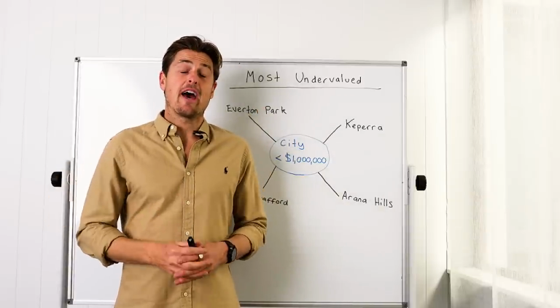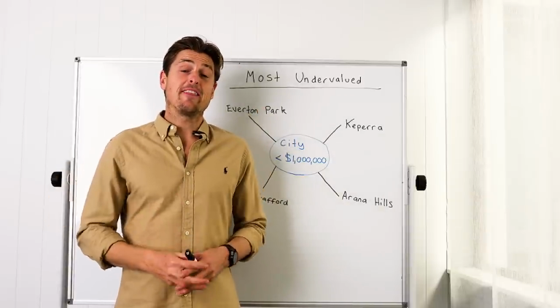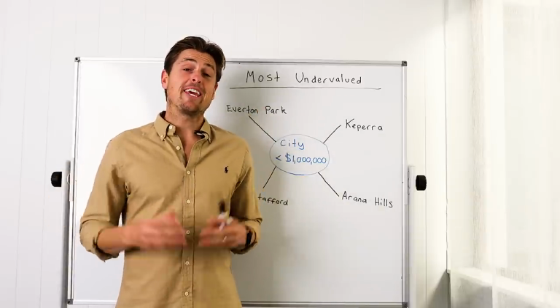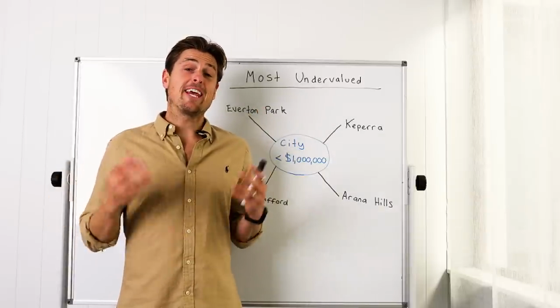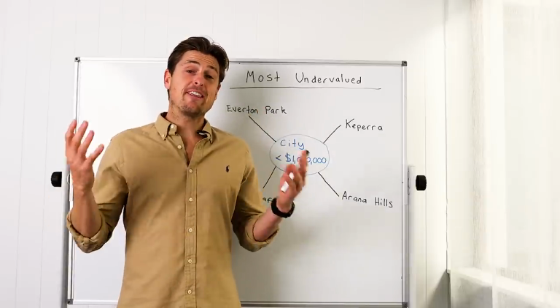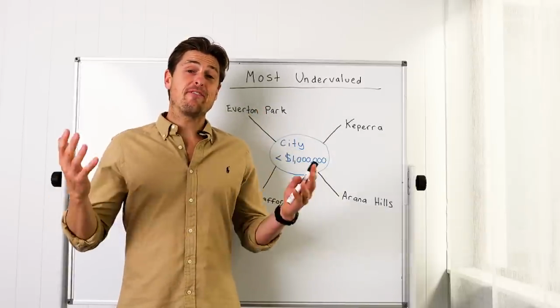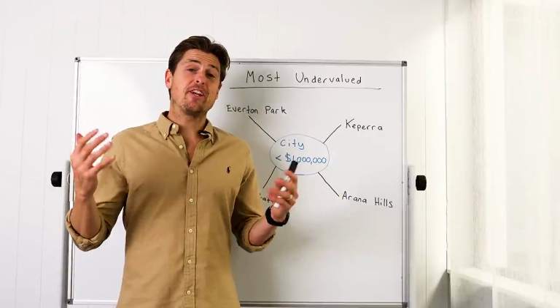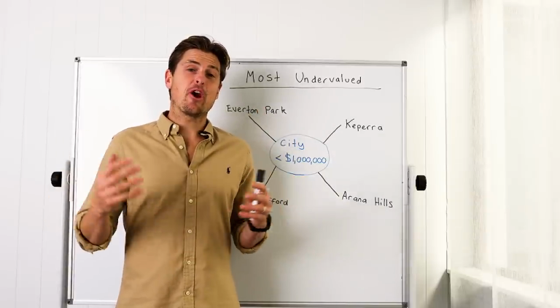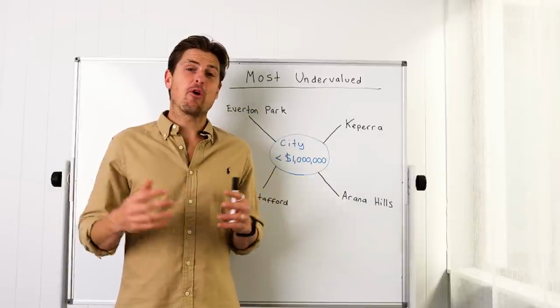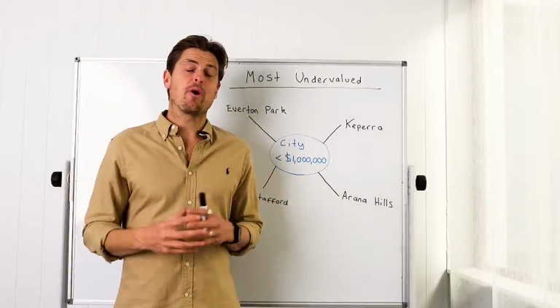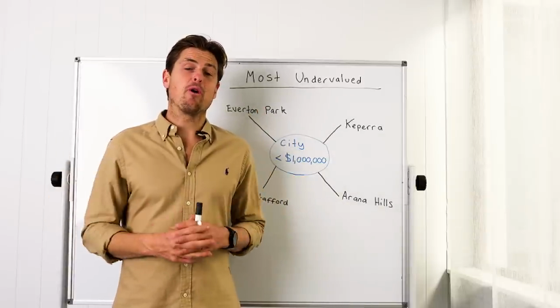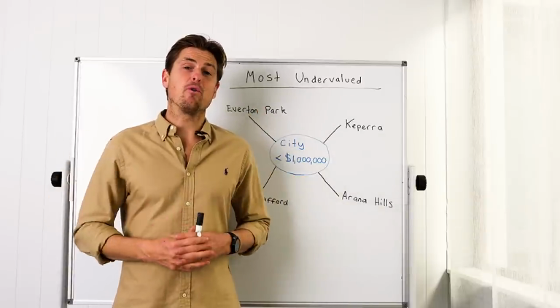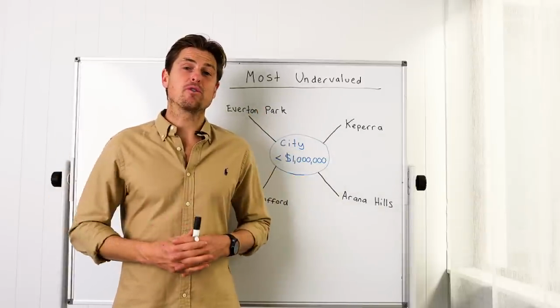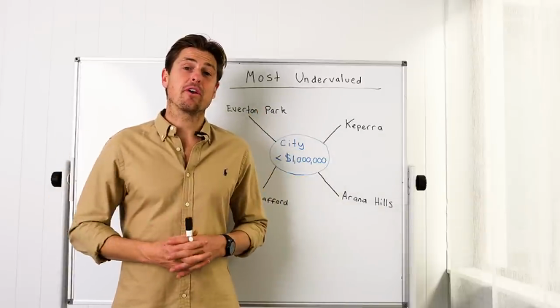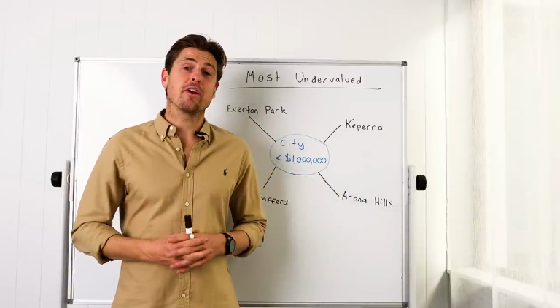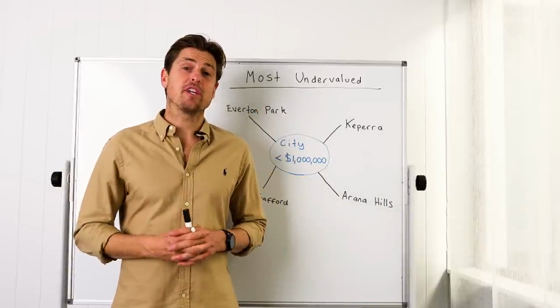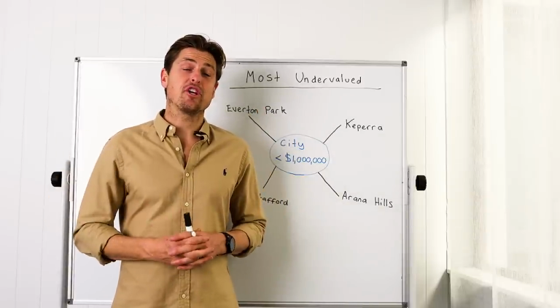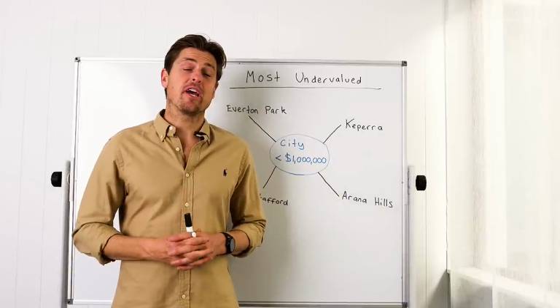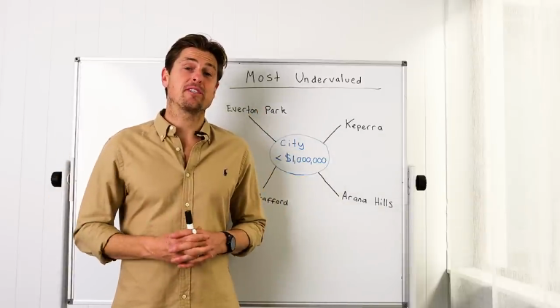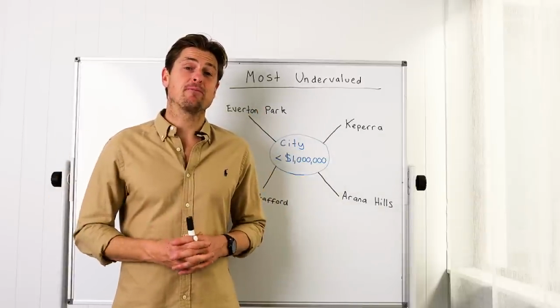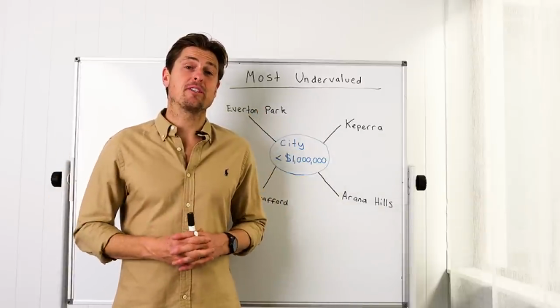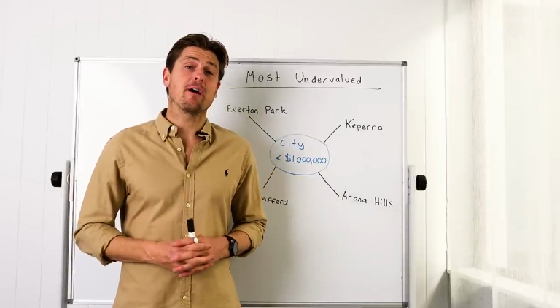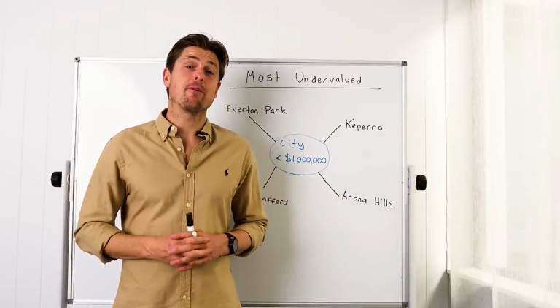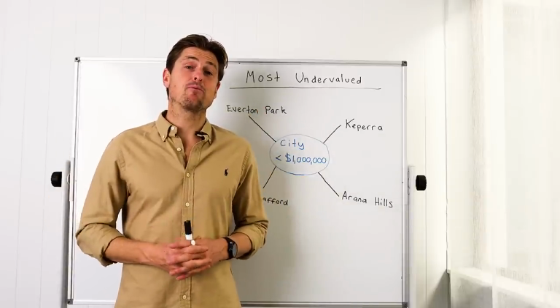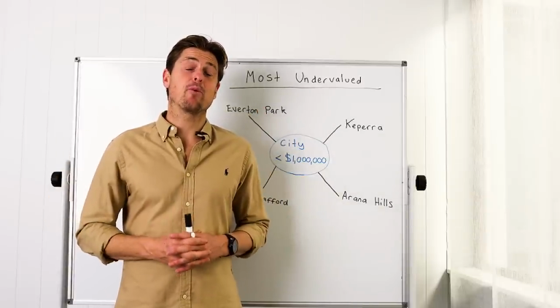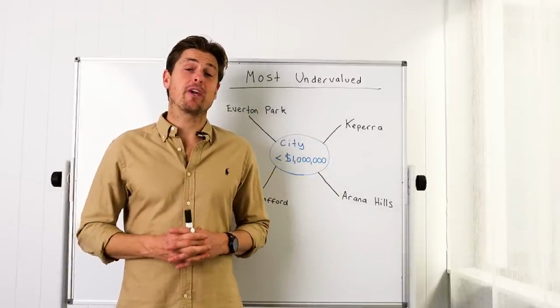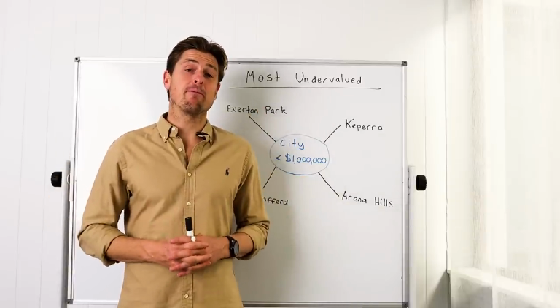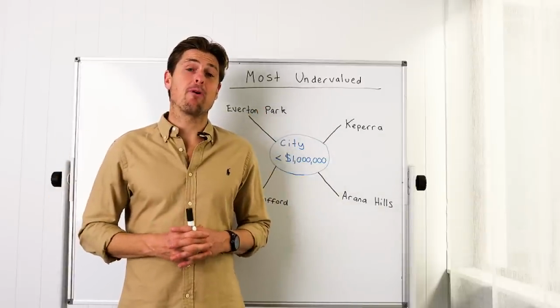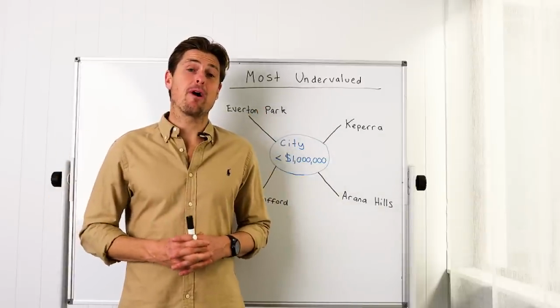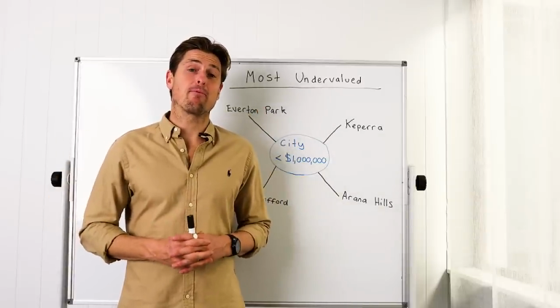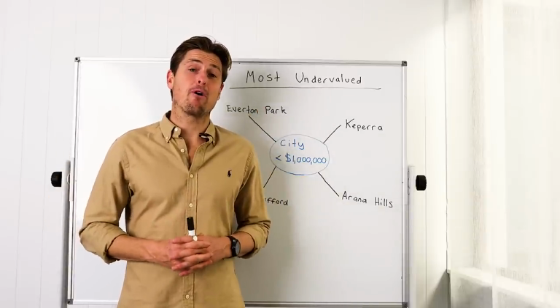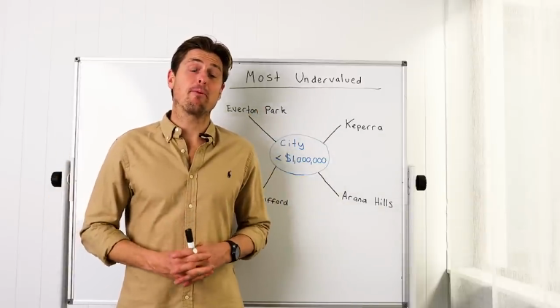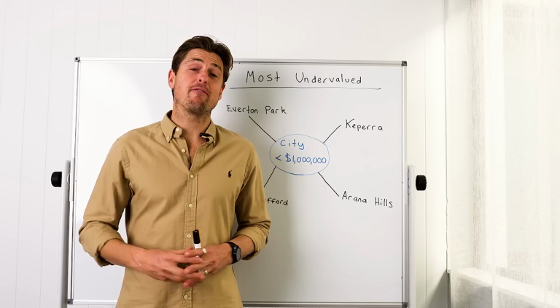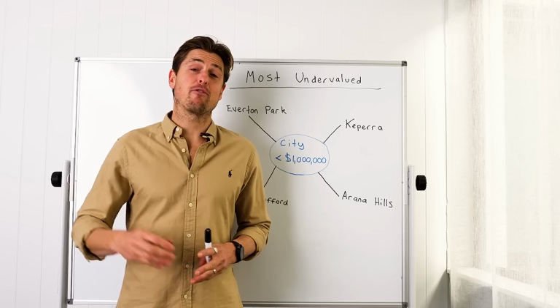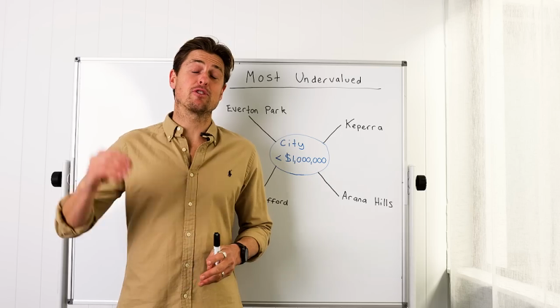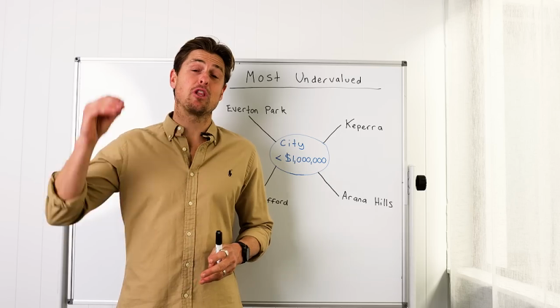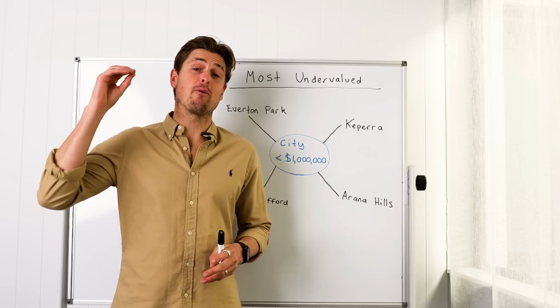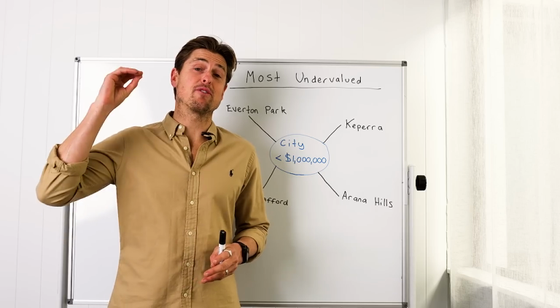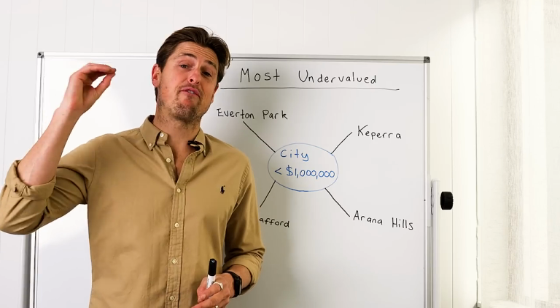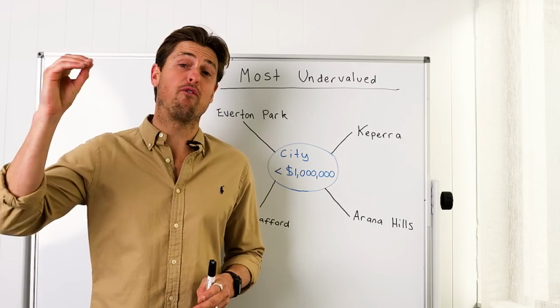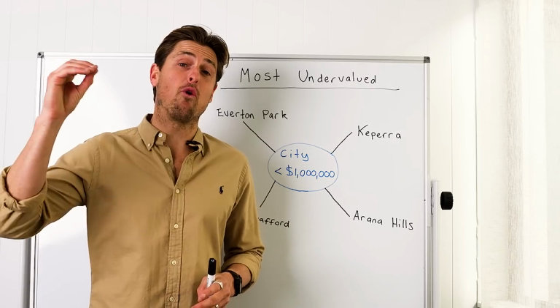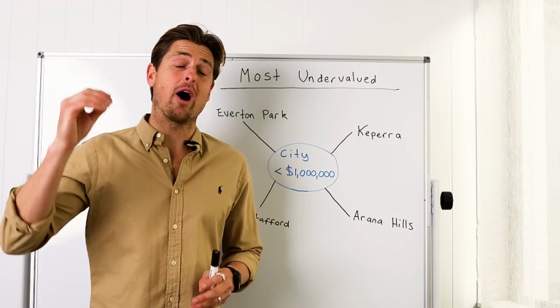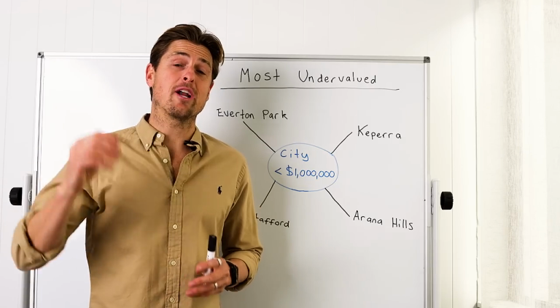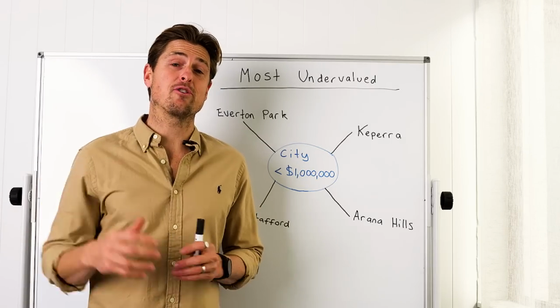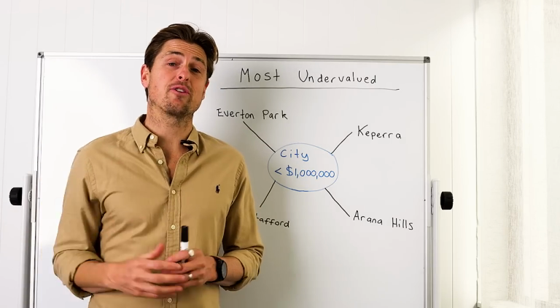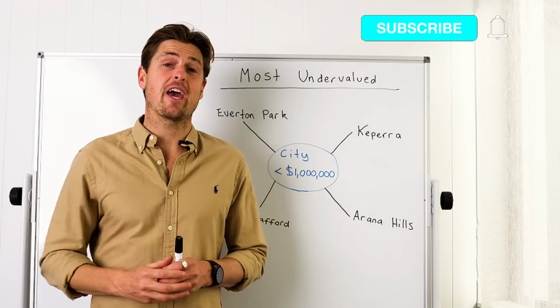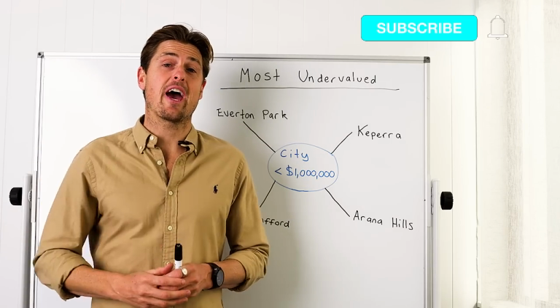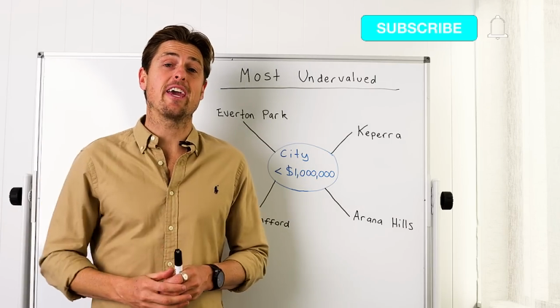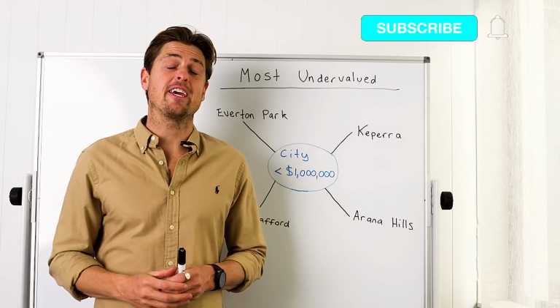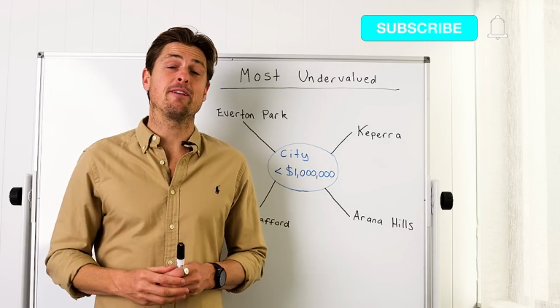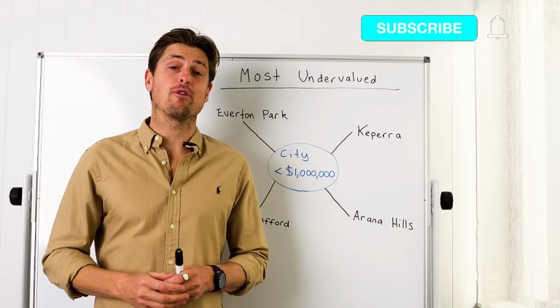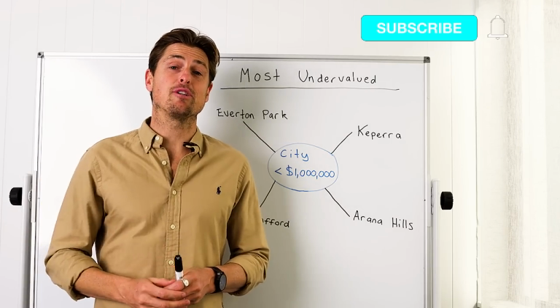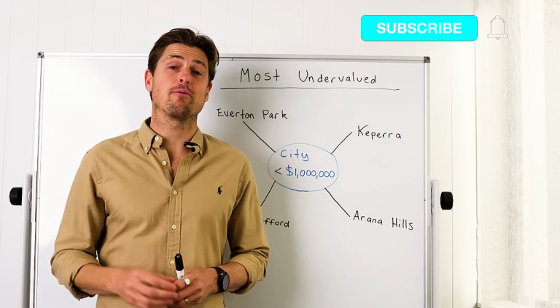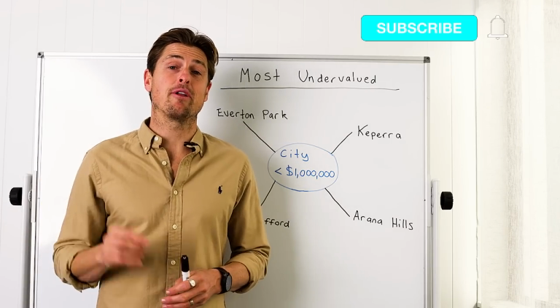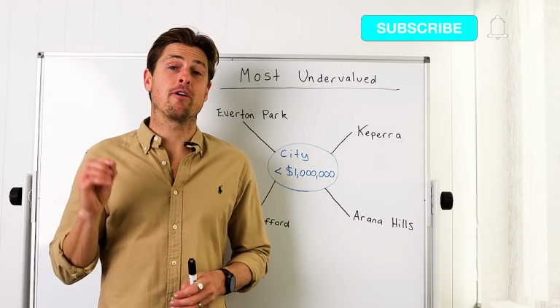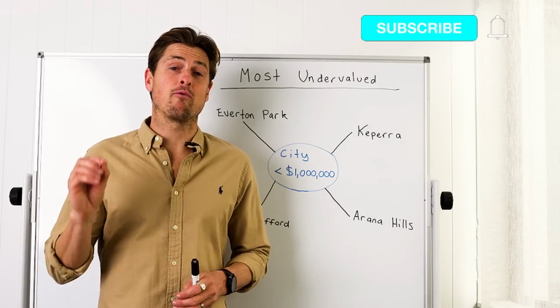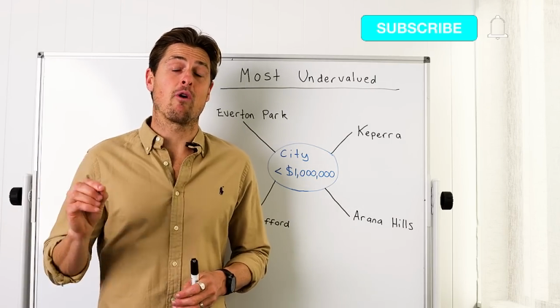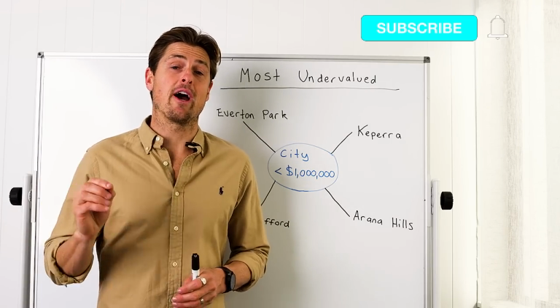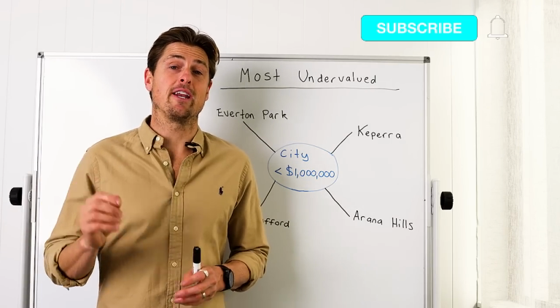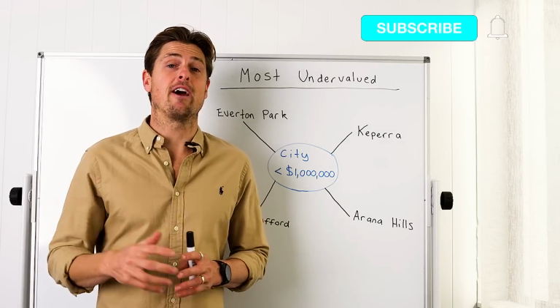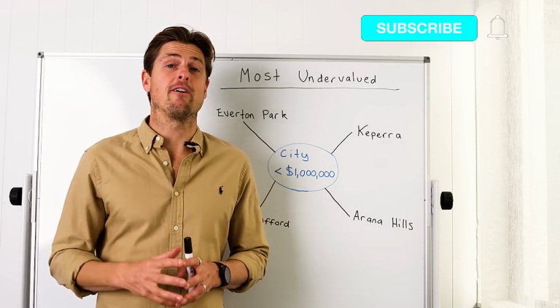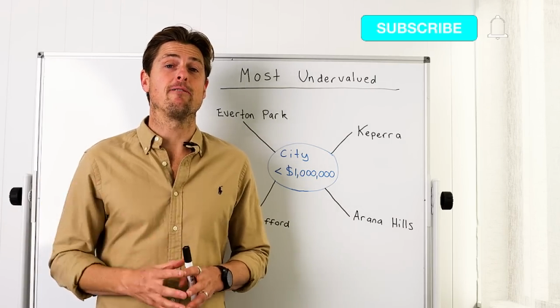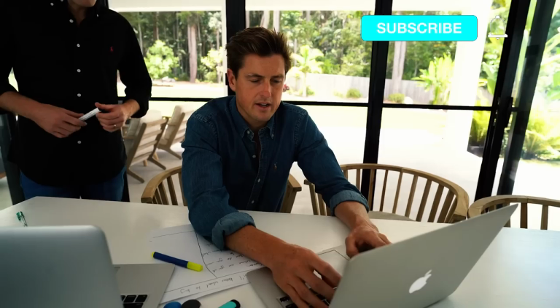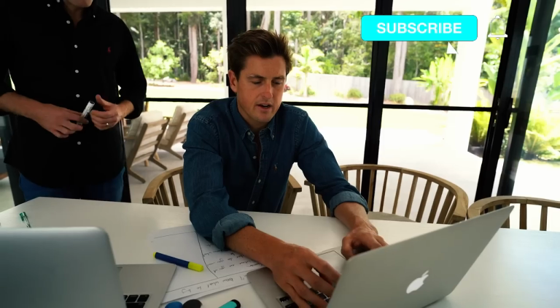At the end of the video, we're also going to share some suburbs where you can buy property for as low as $400k in Brisbane right now.